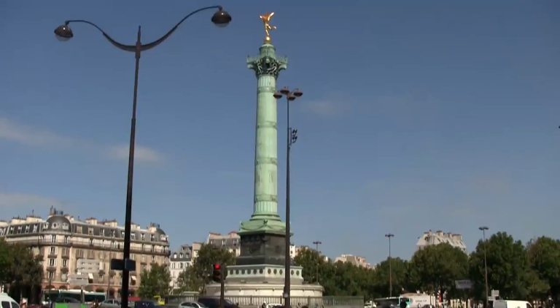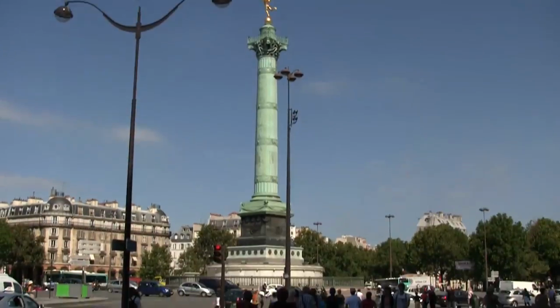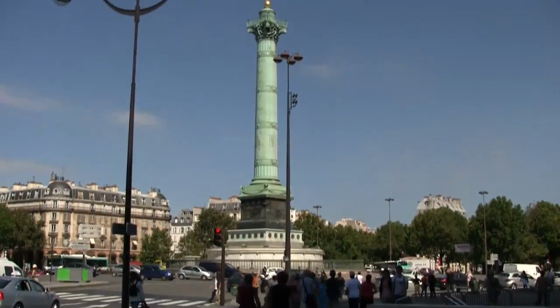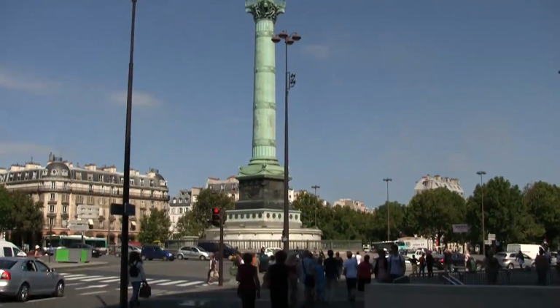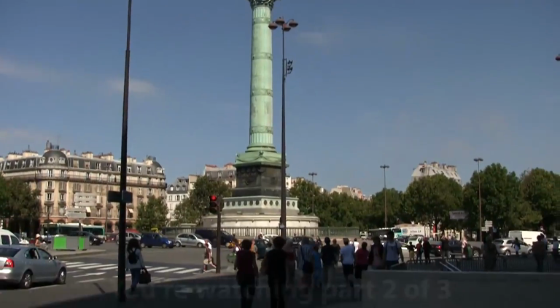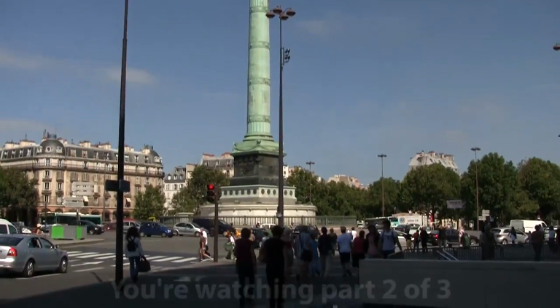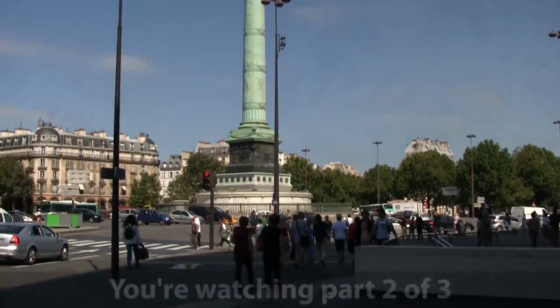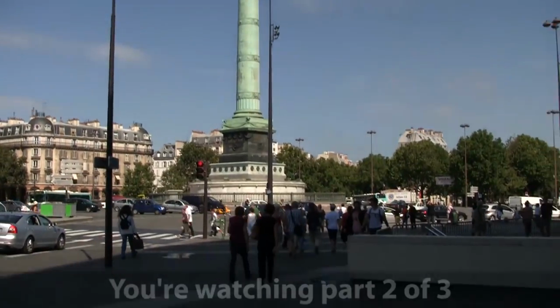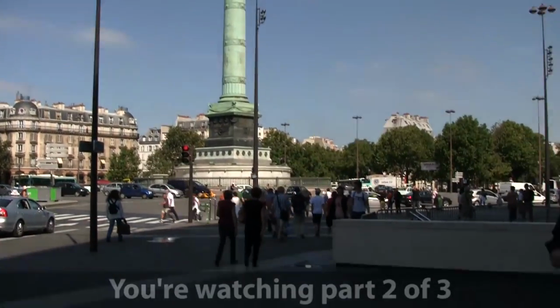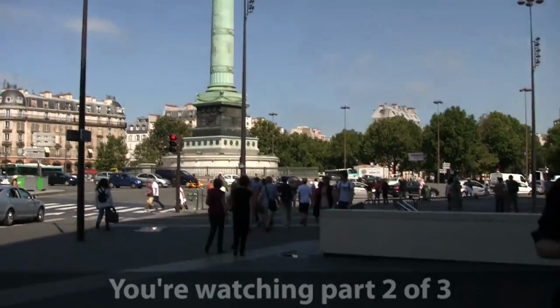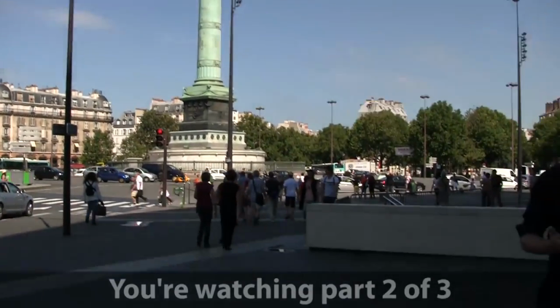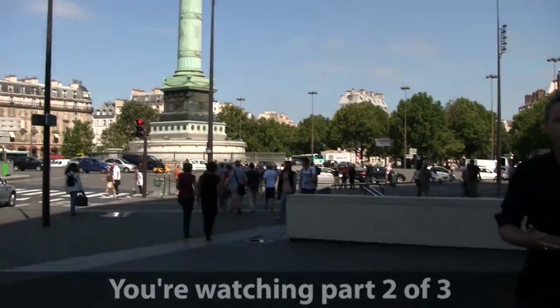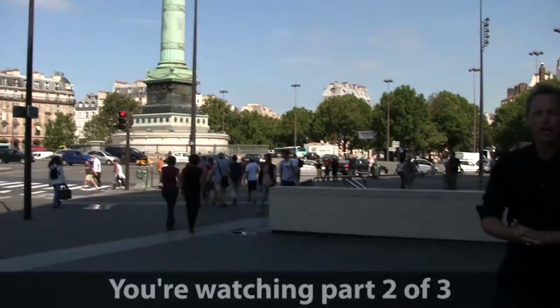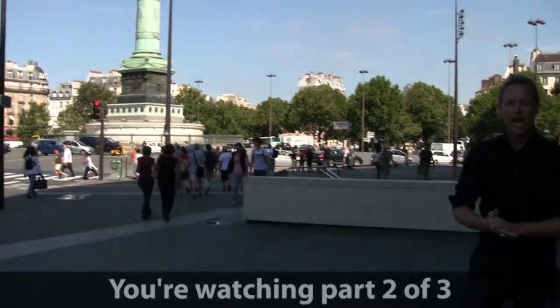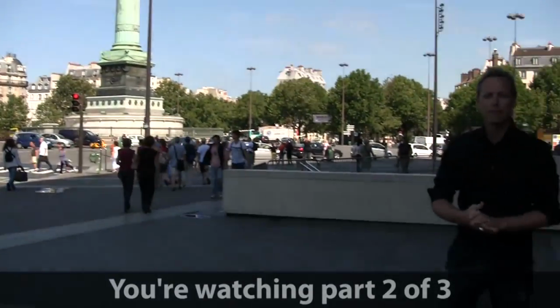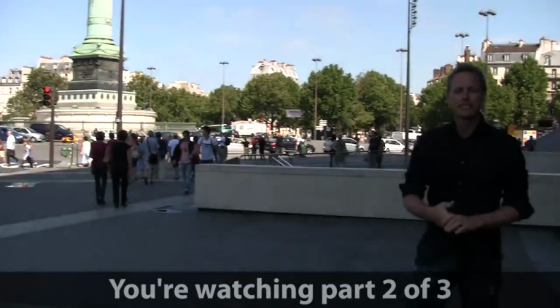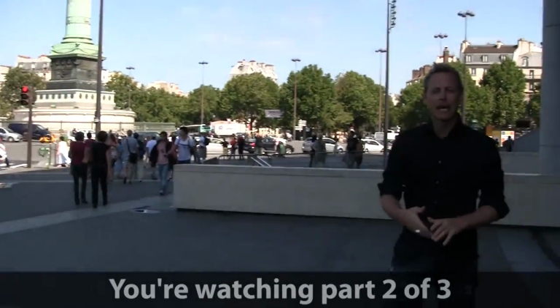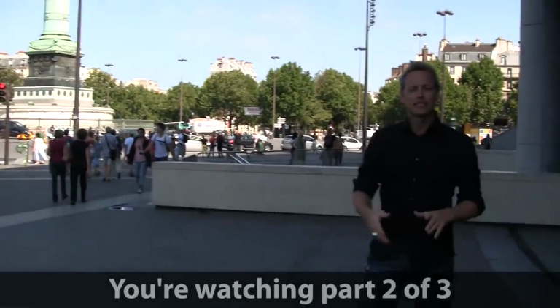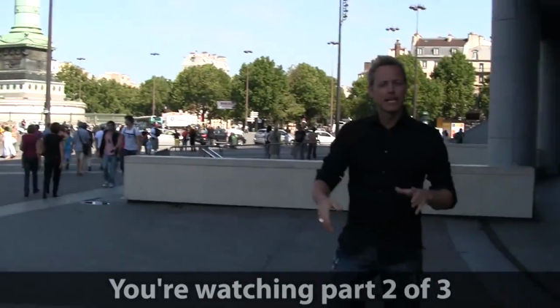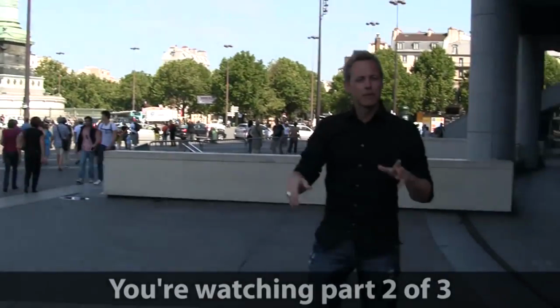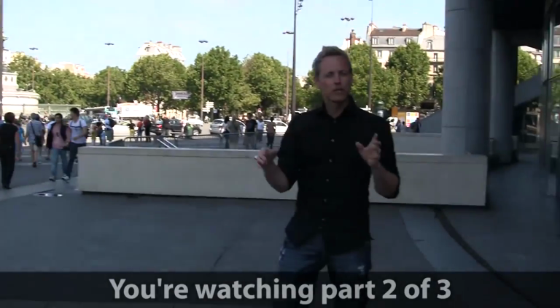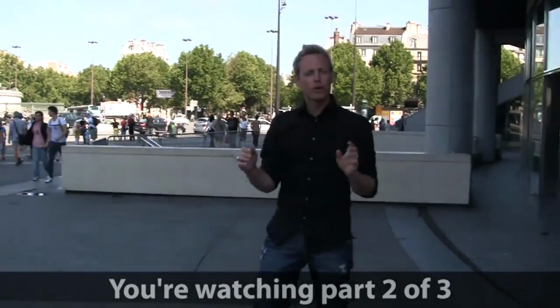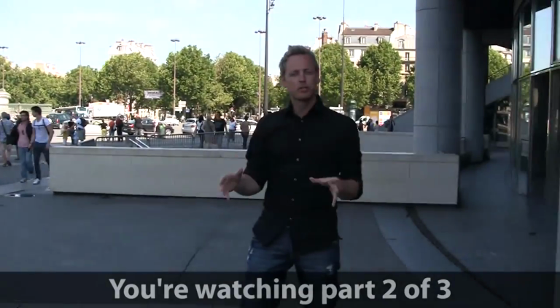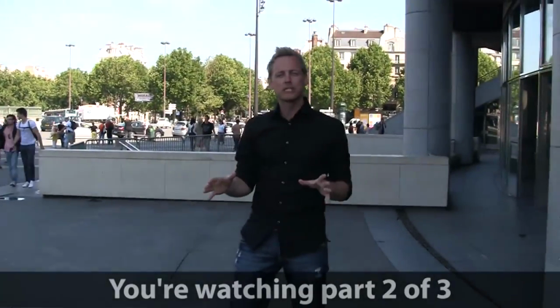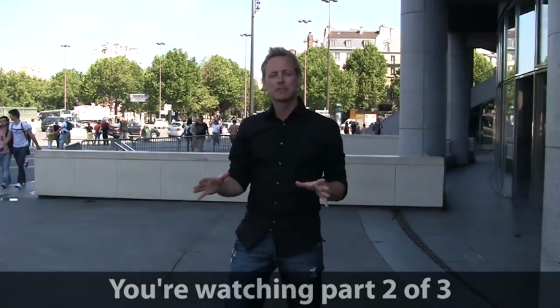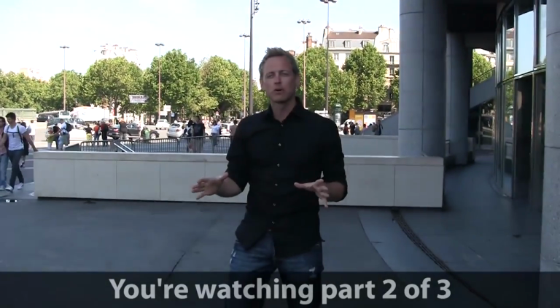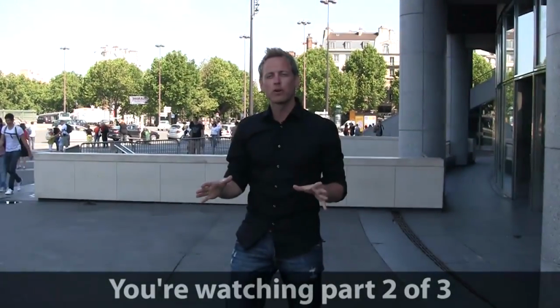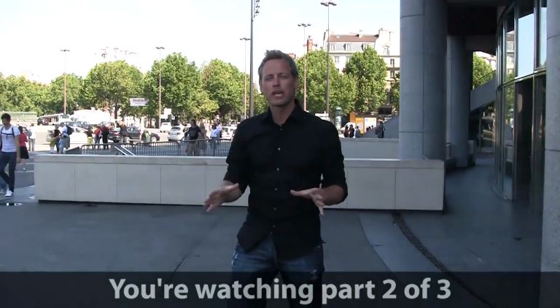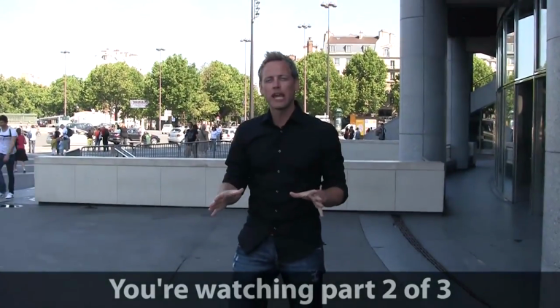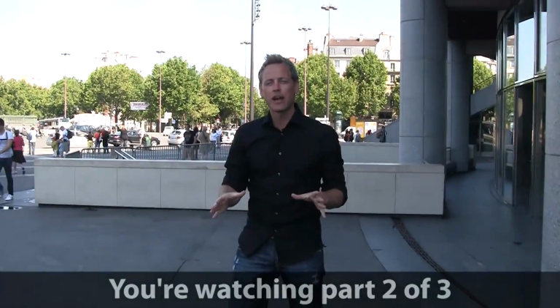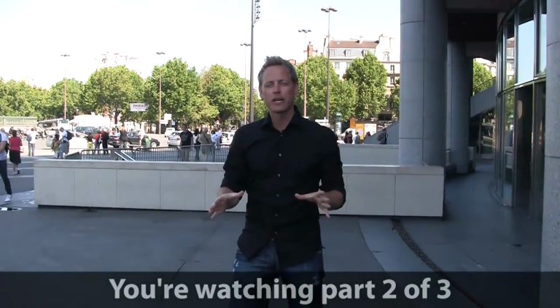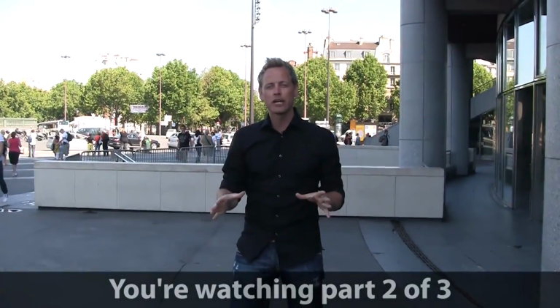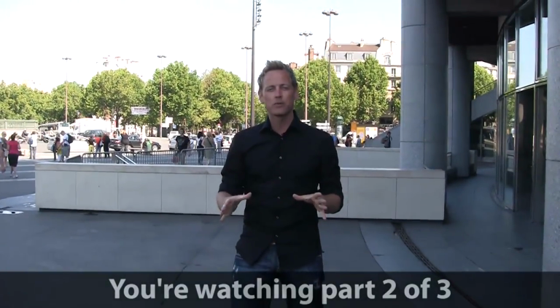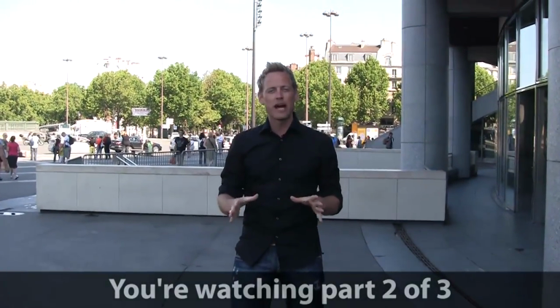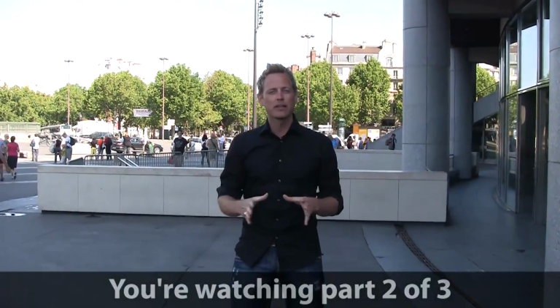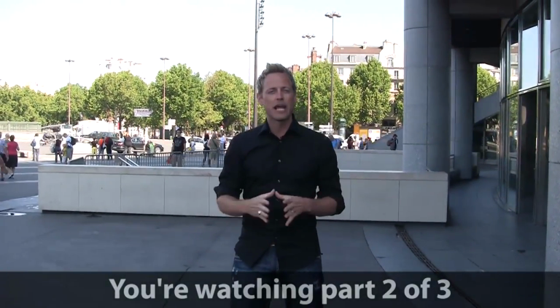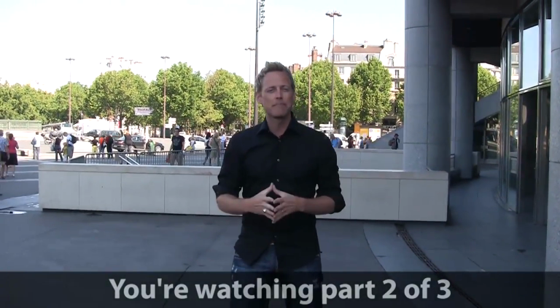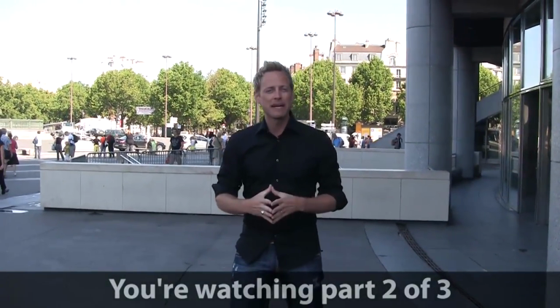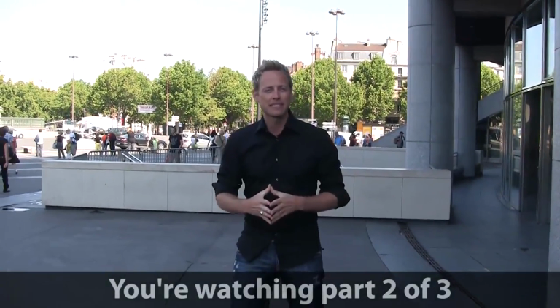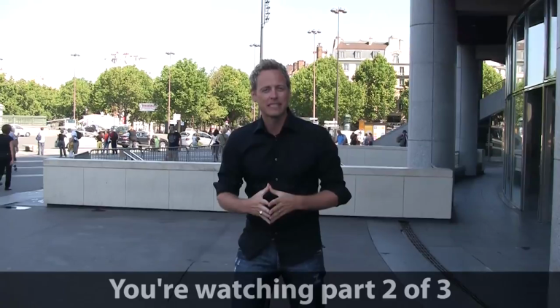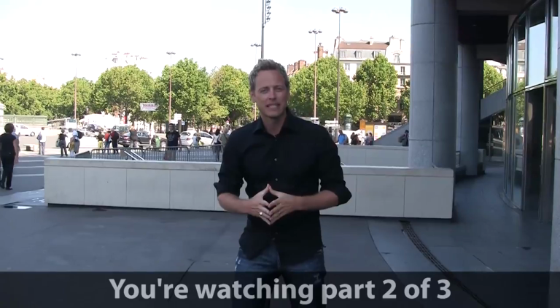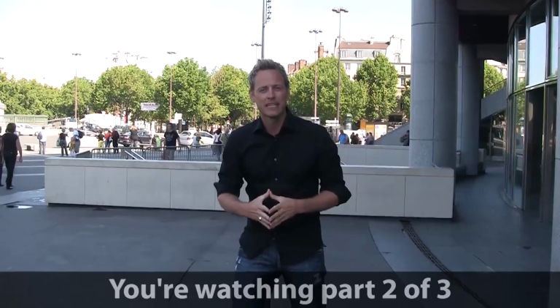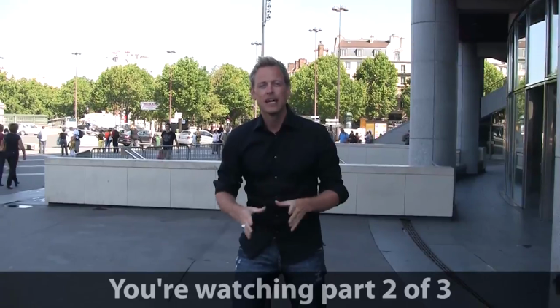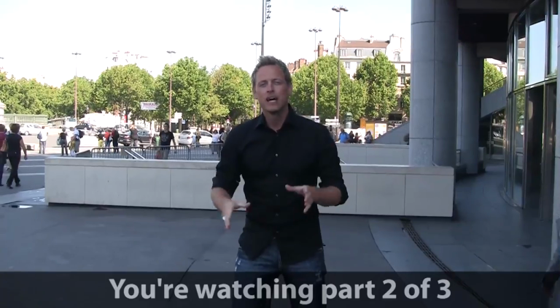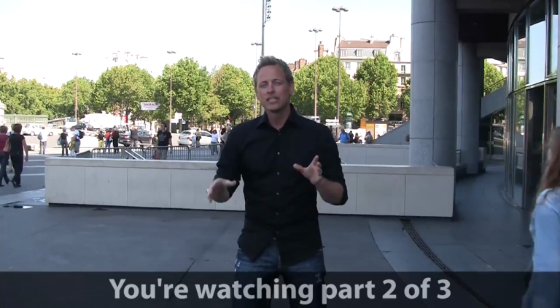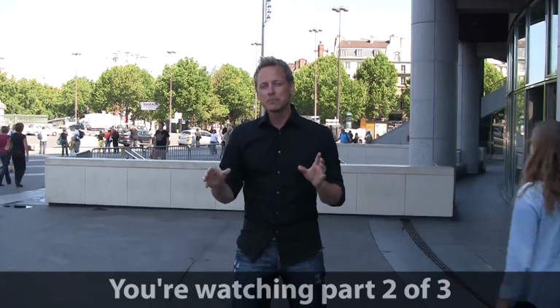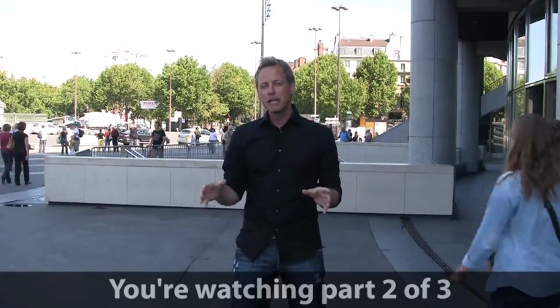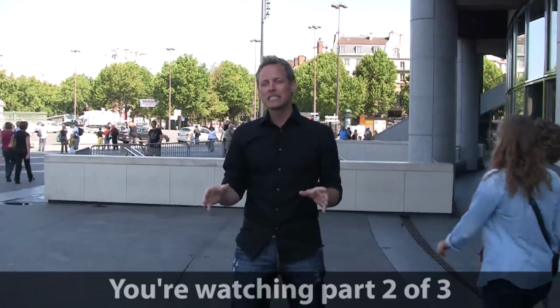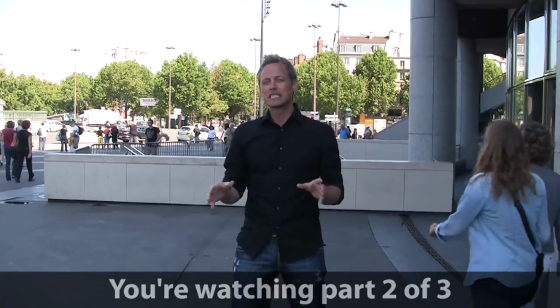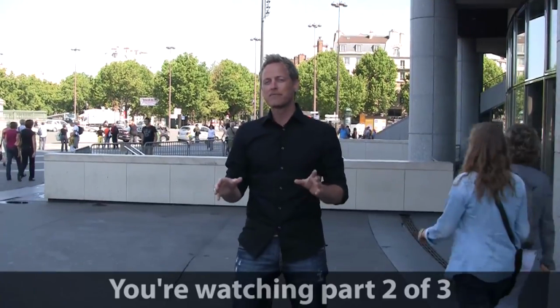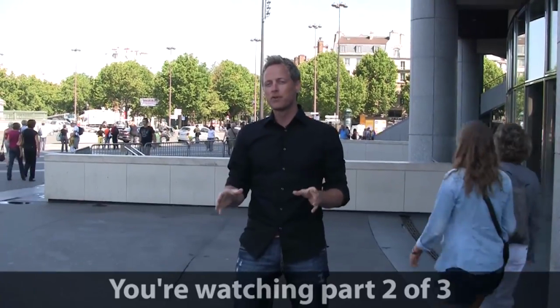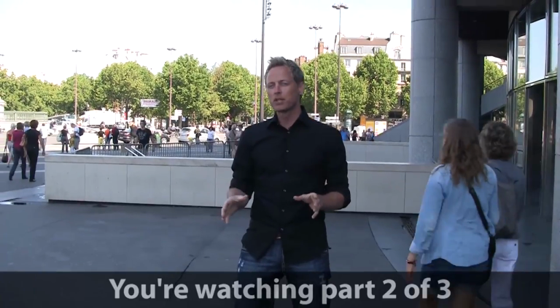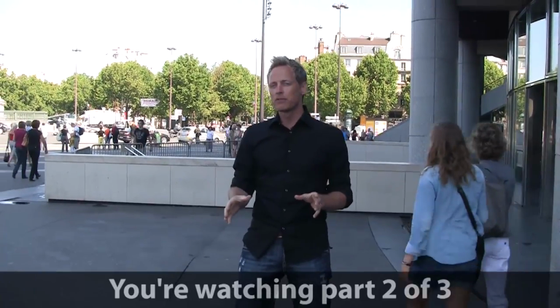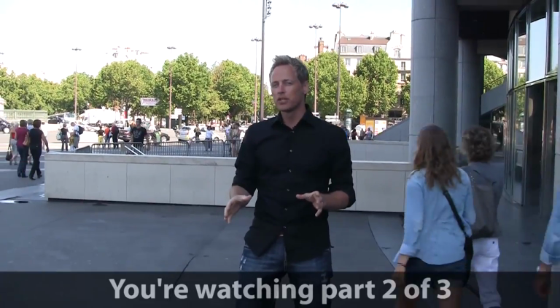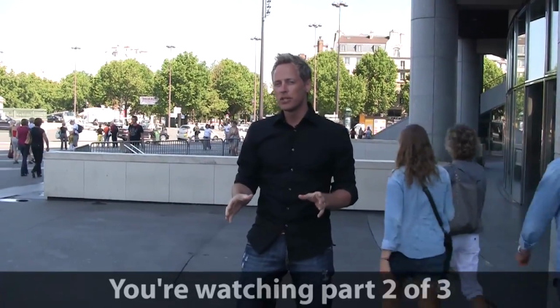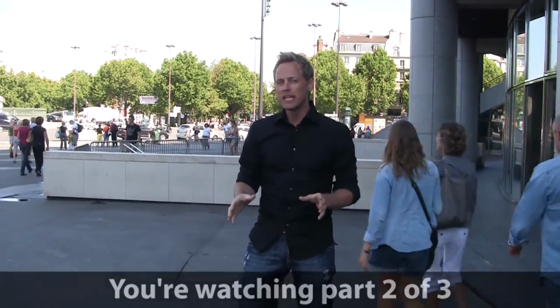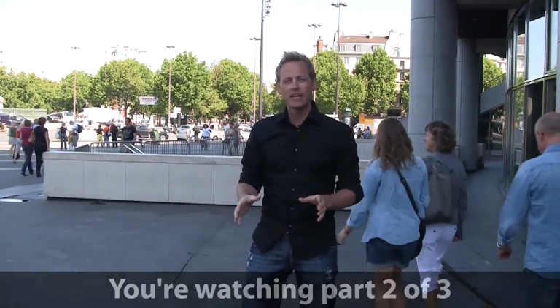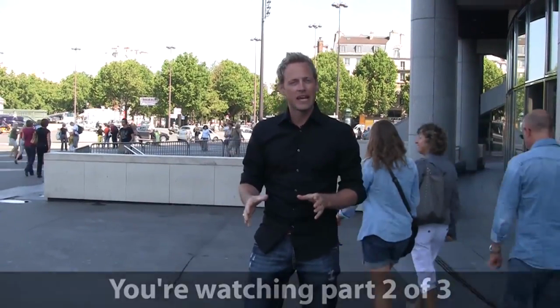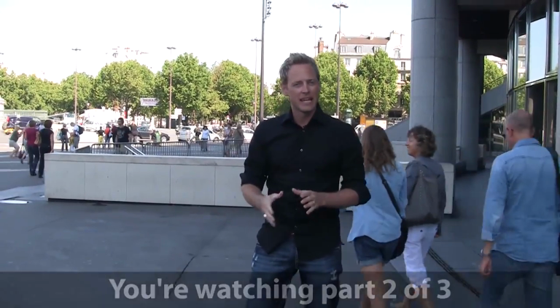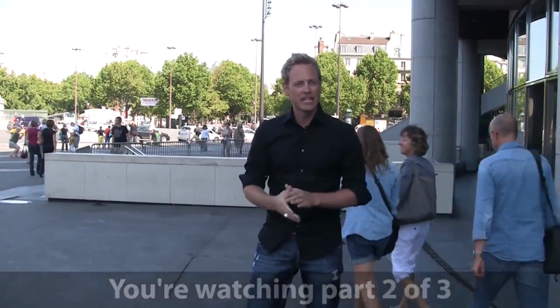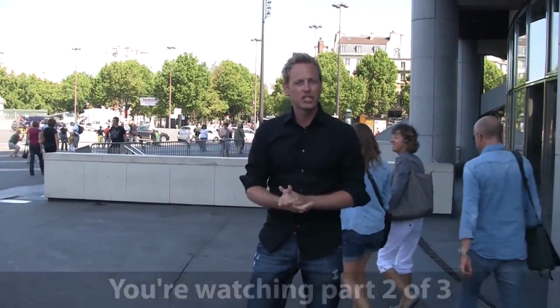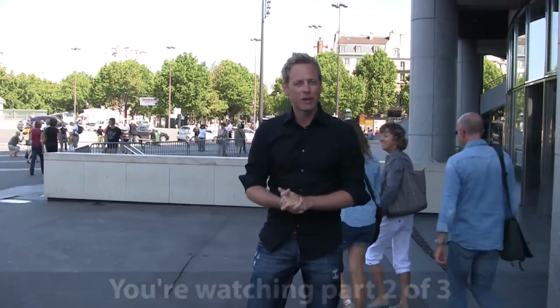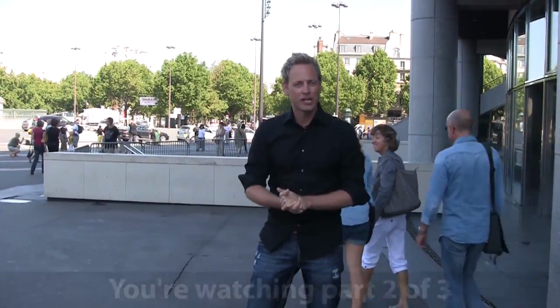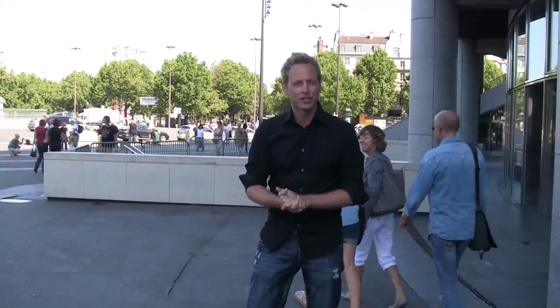Hi, I'm David Hill with New York Habitat. Today we're going to explore the area around La Bastille. This place is full of unique and hidden treasures.